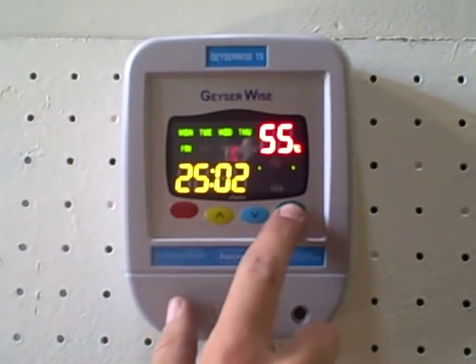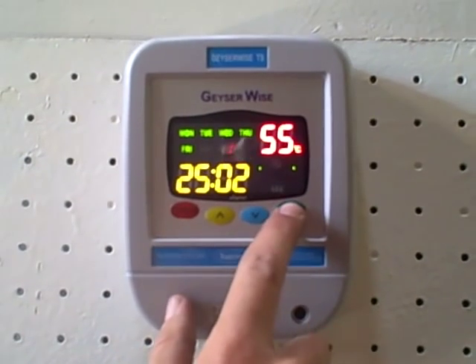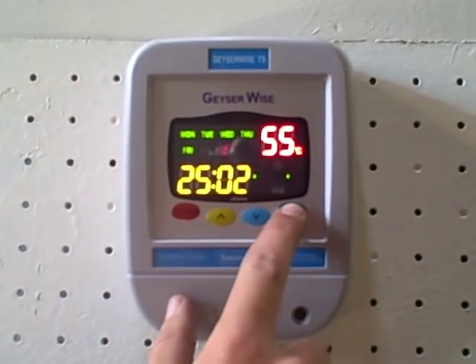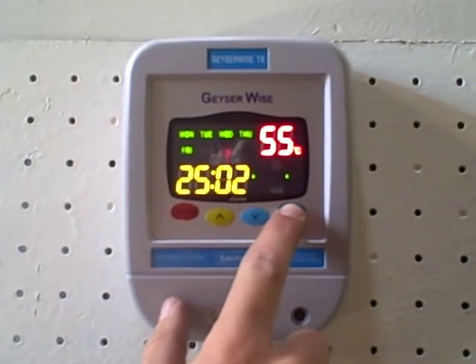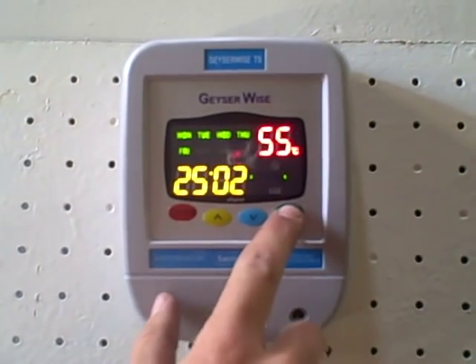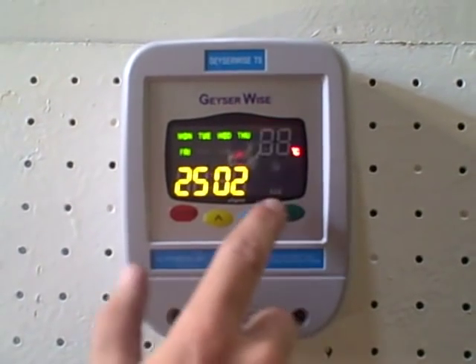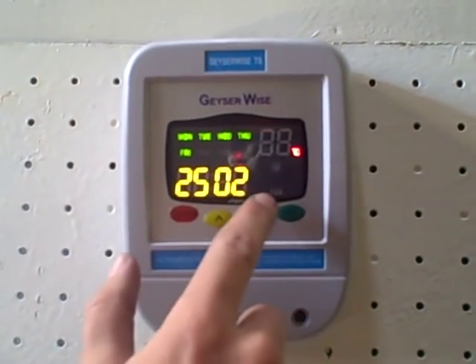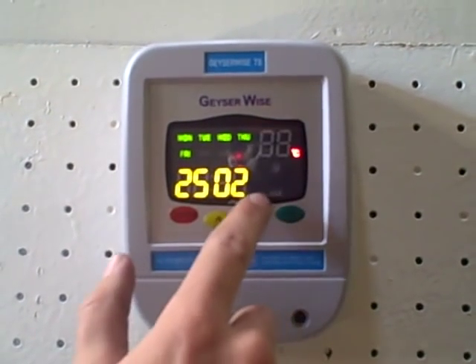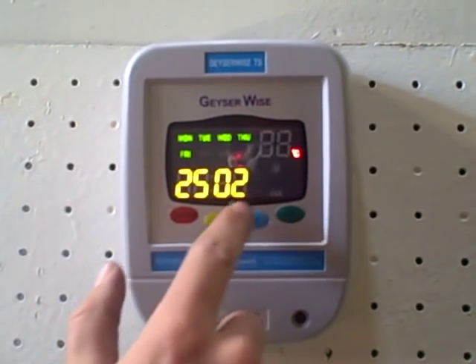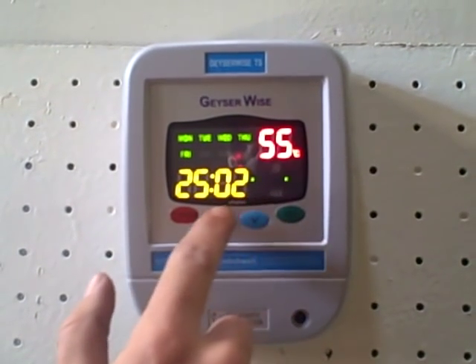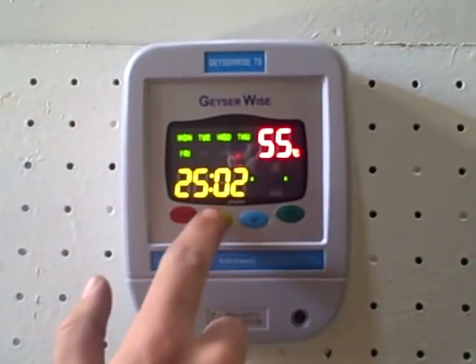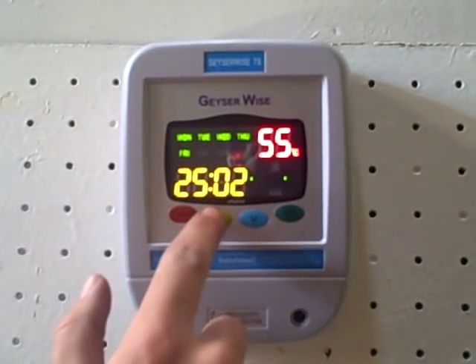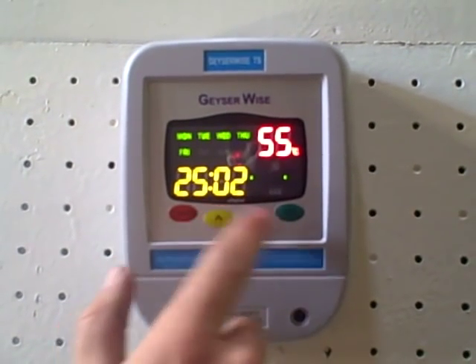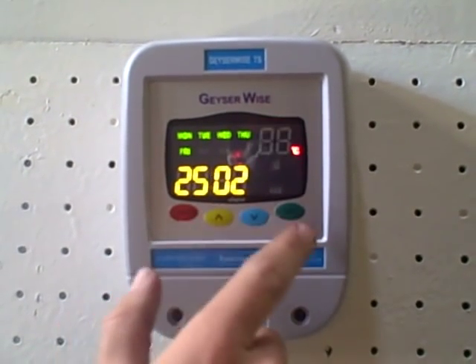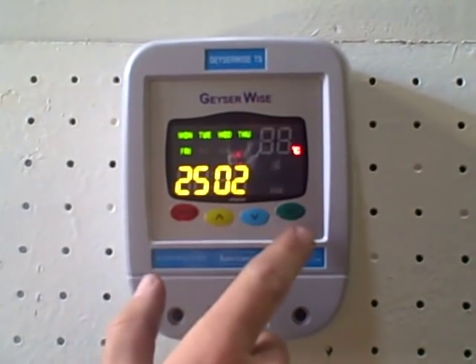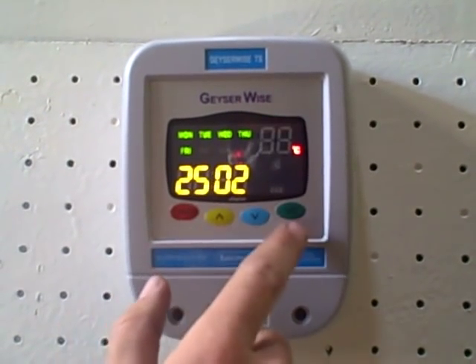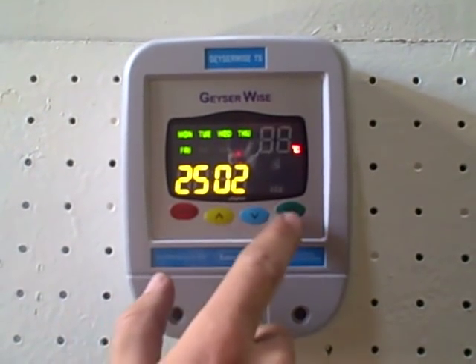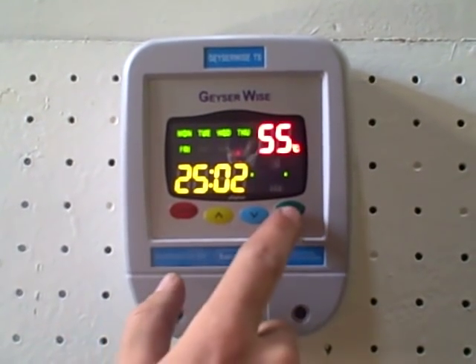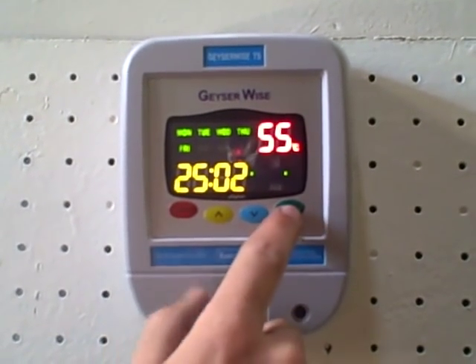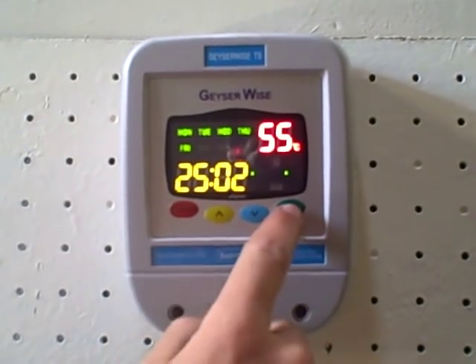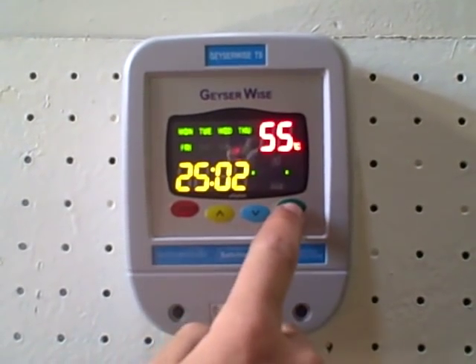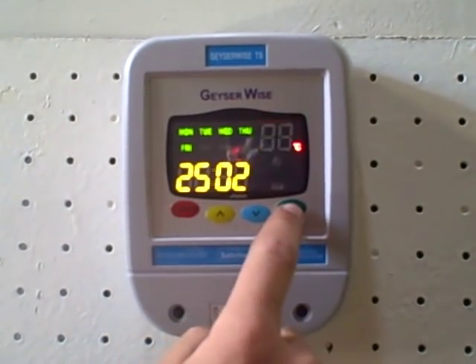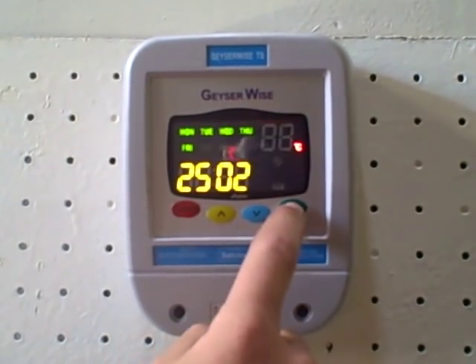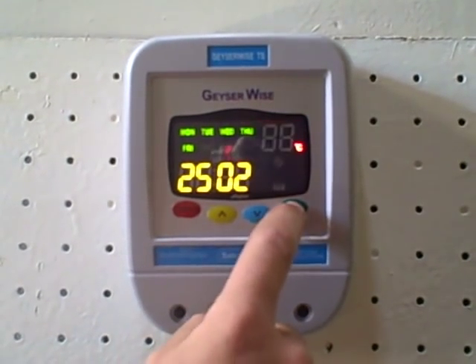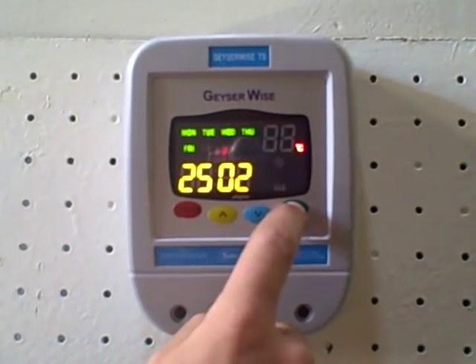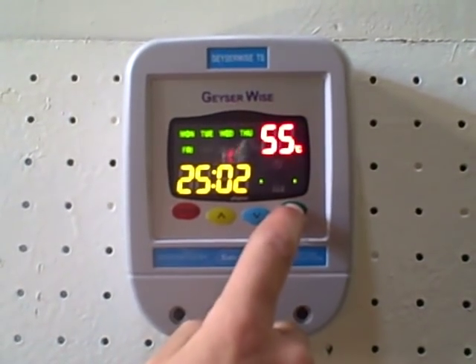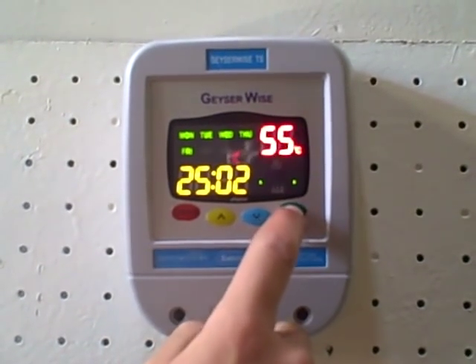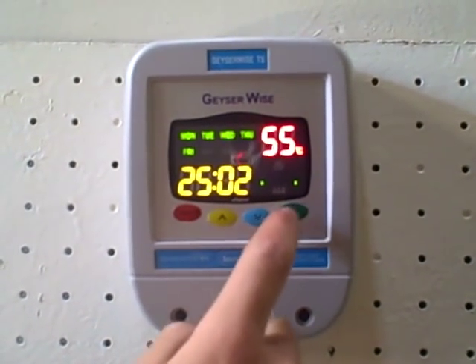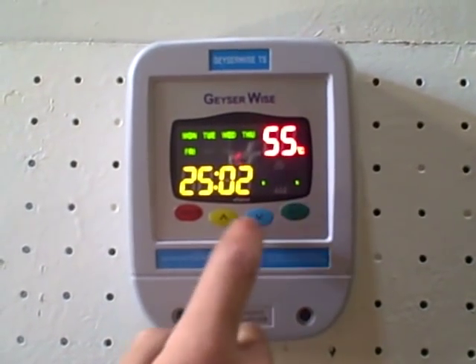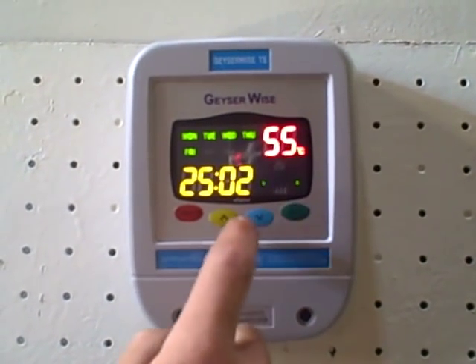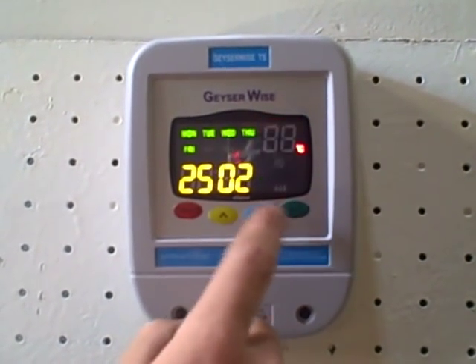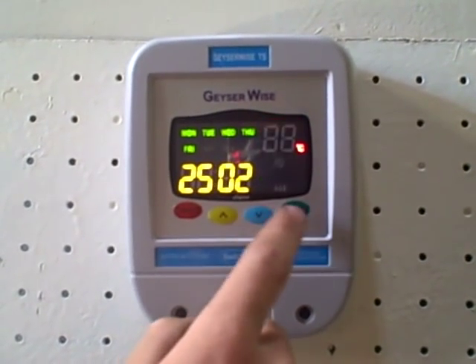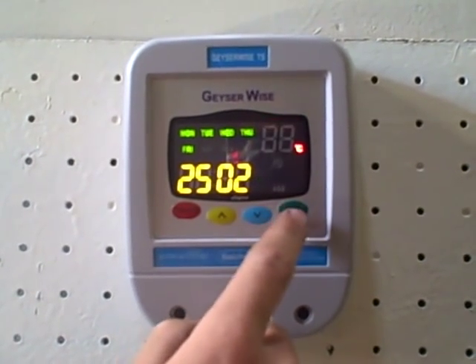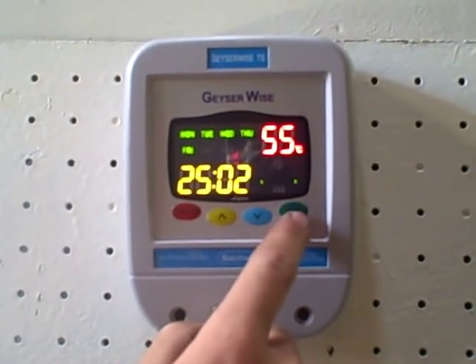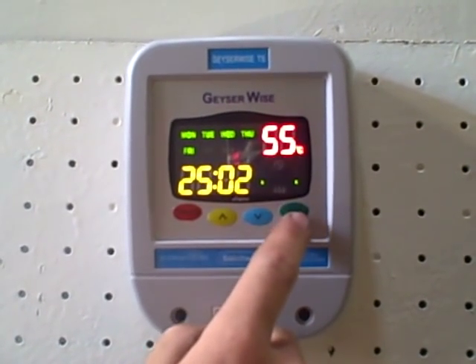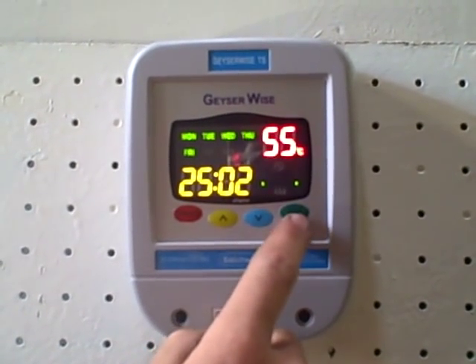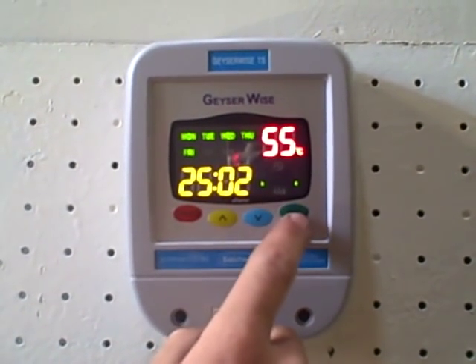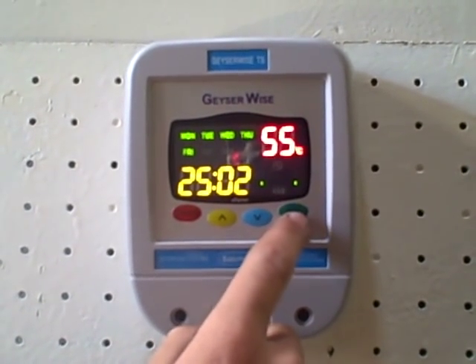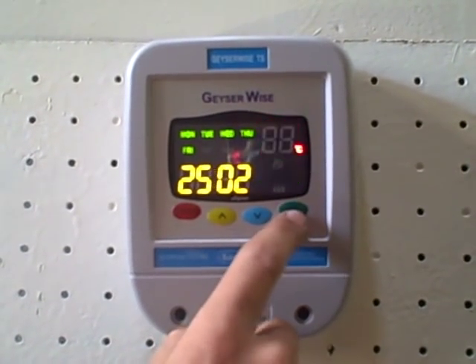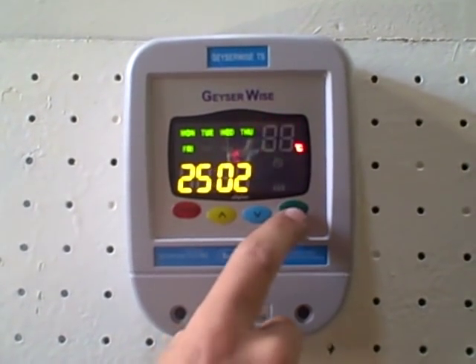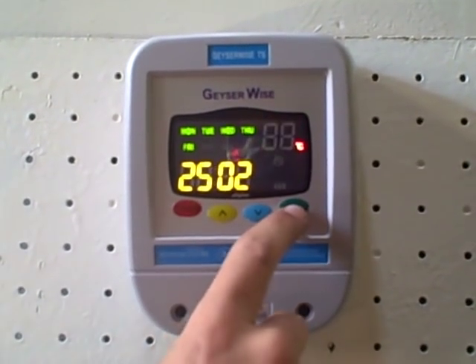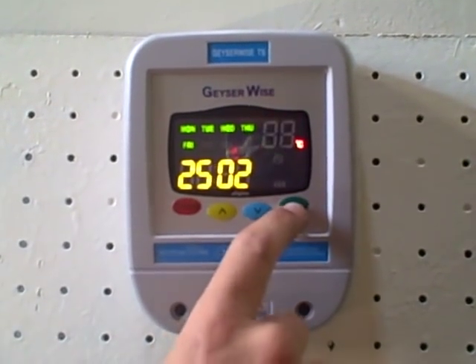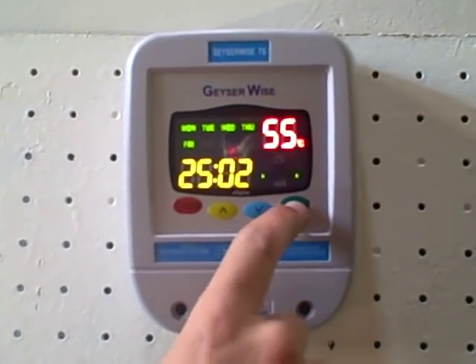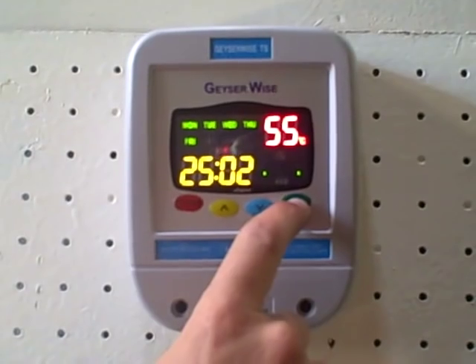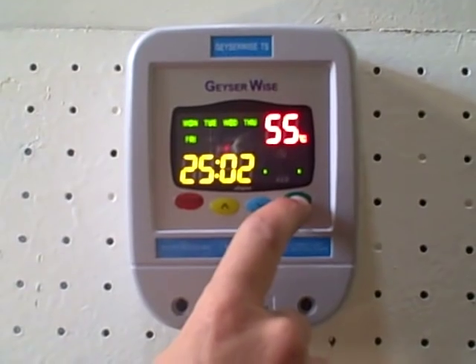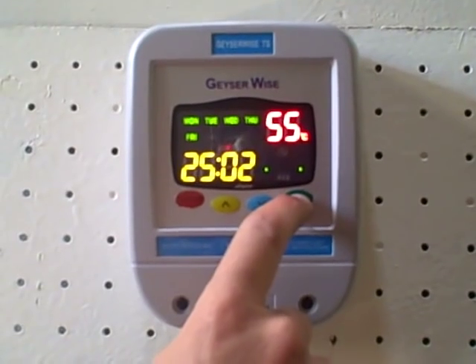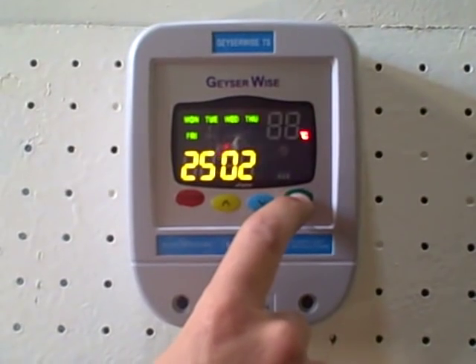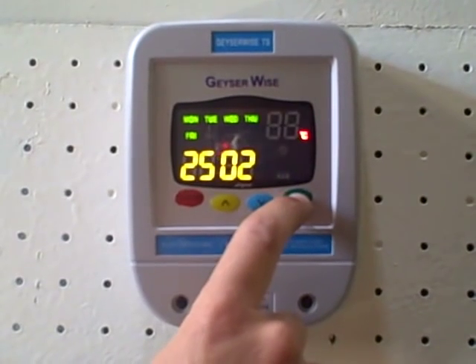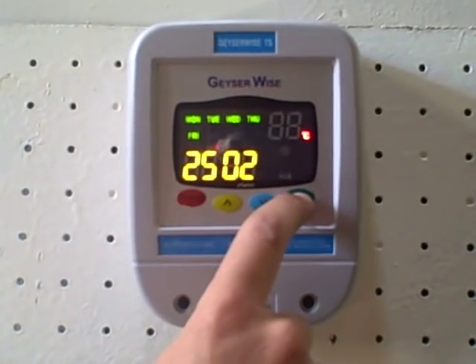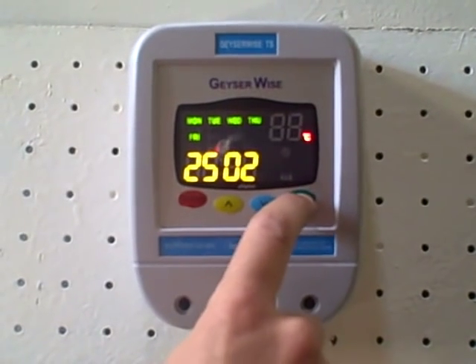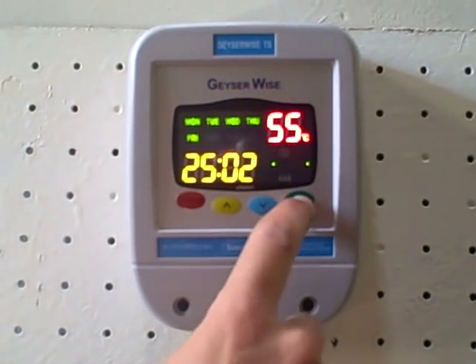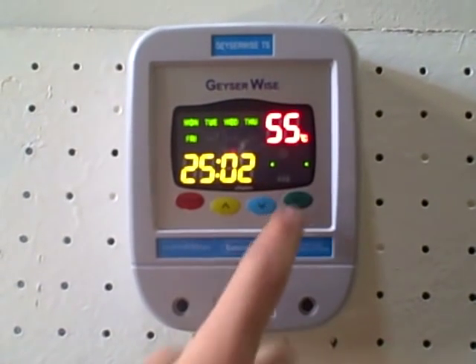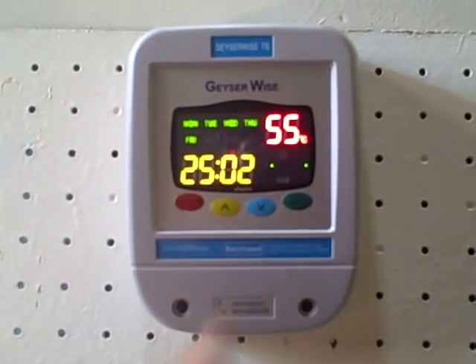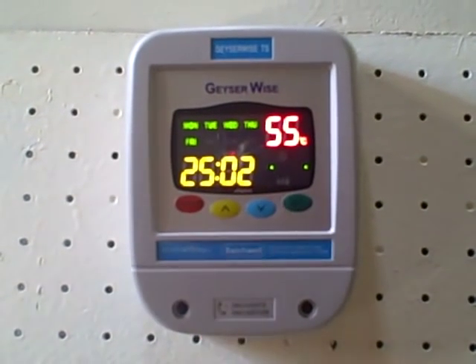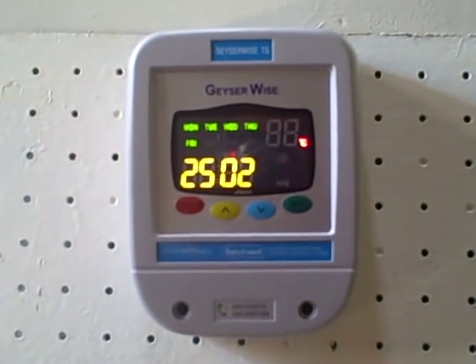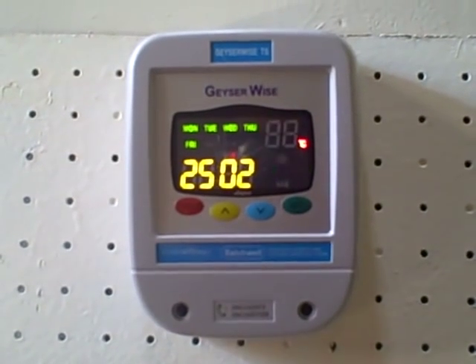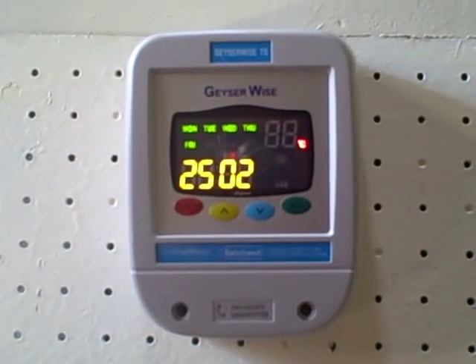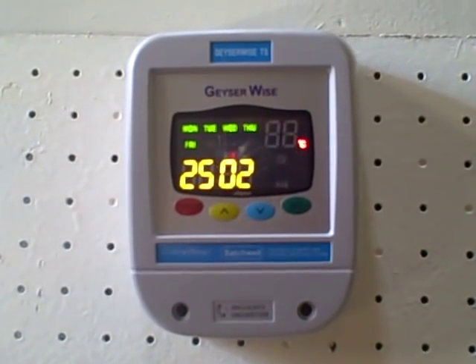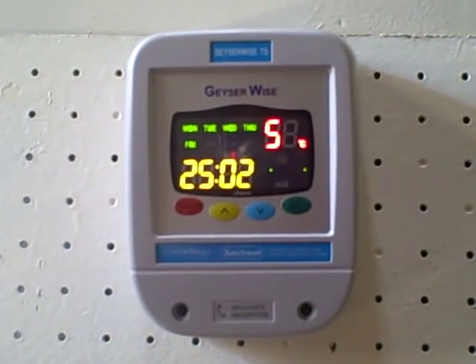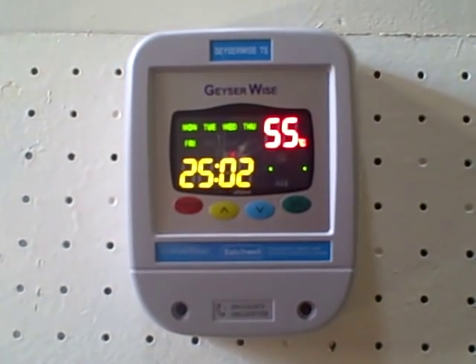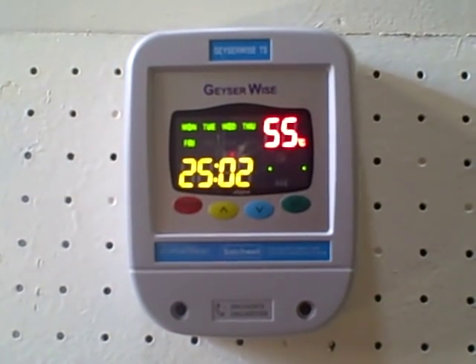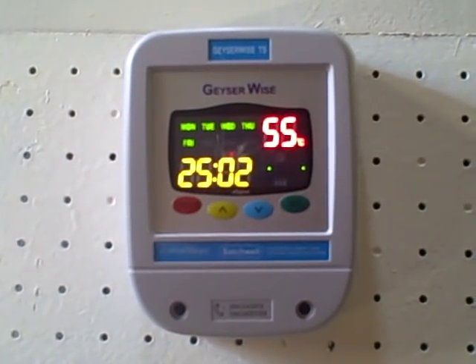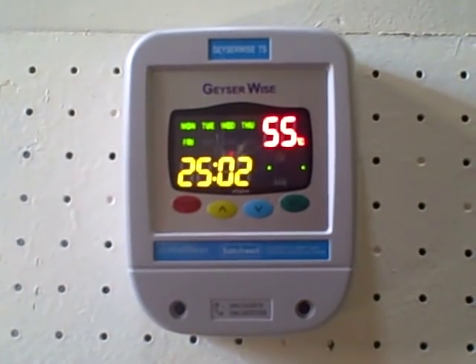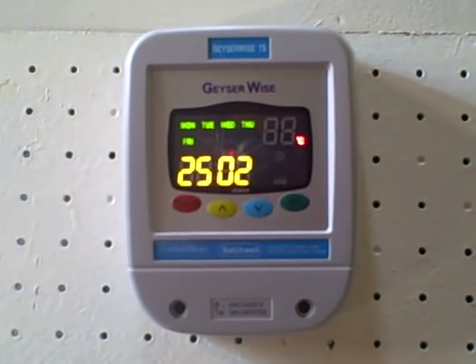Push set again for setting two — the same applies. Setting three, the same applies. And setting four, the same applies.